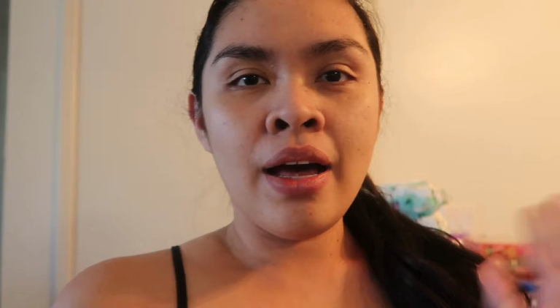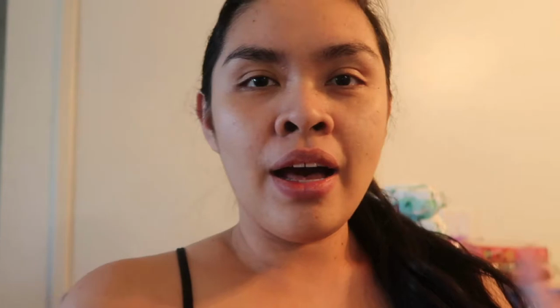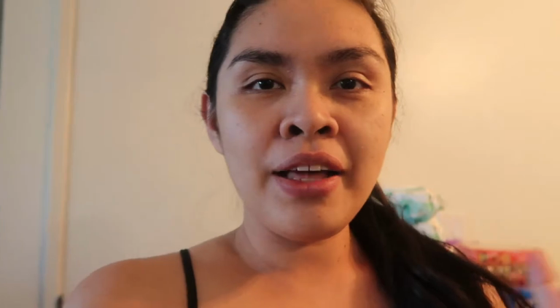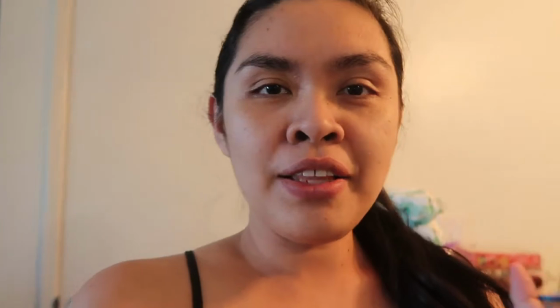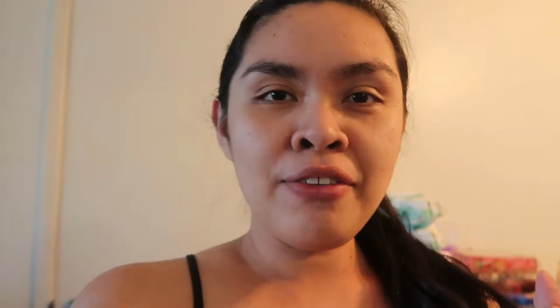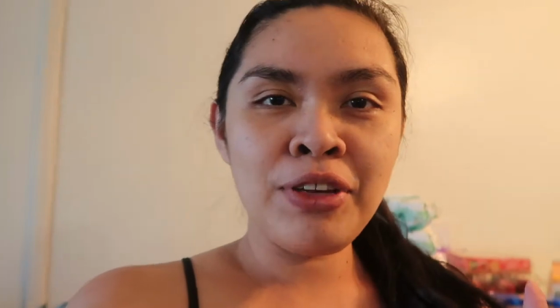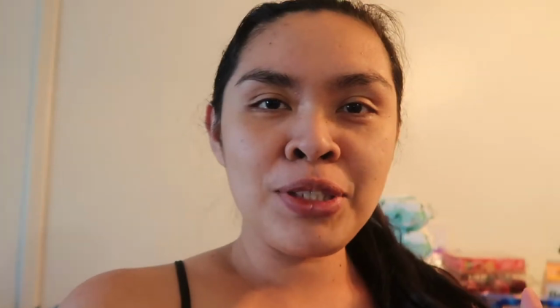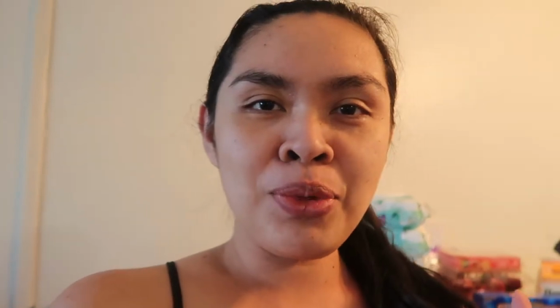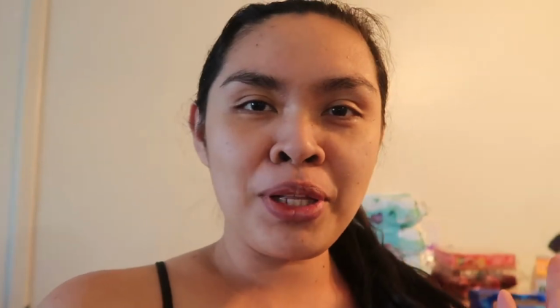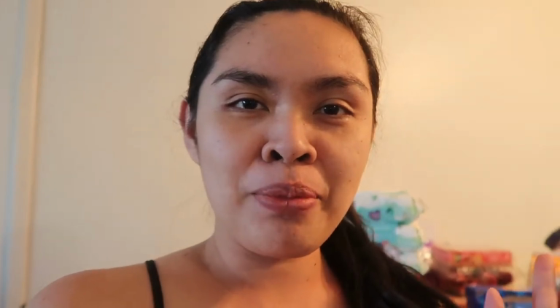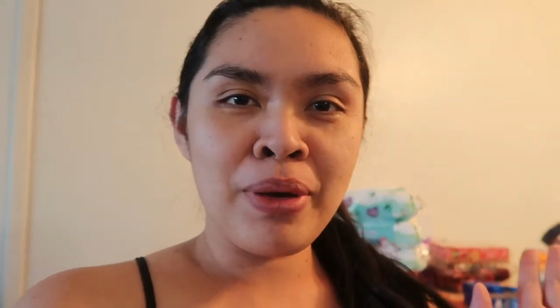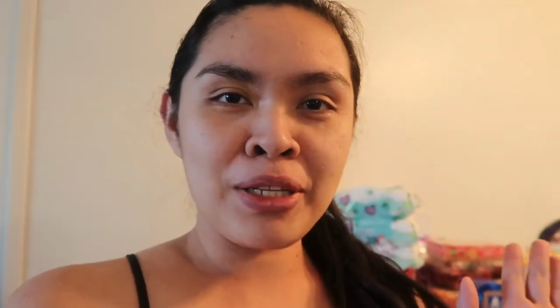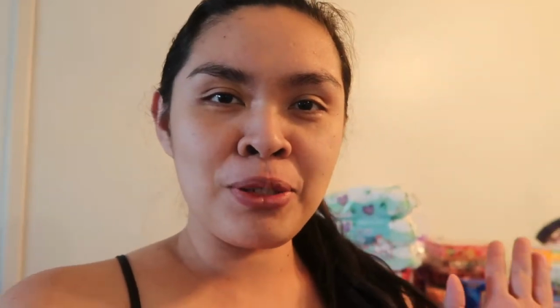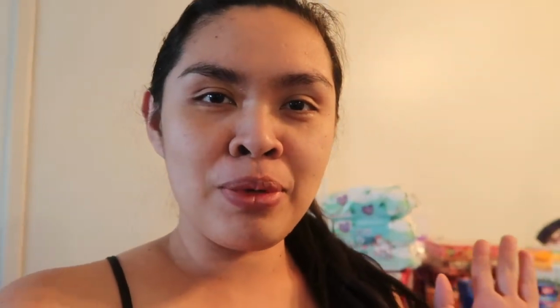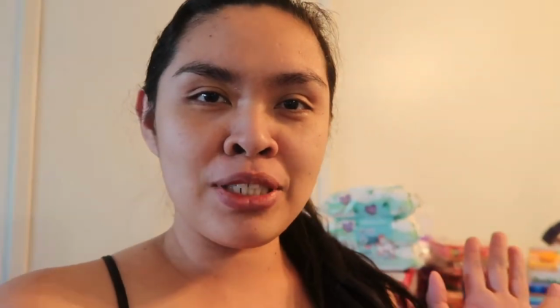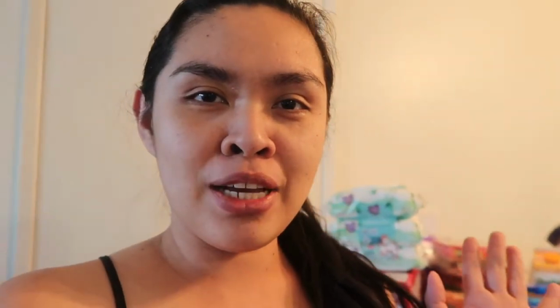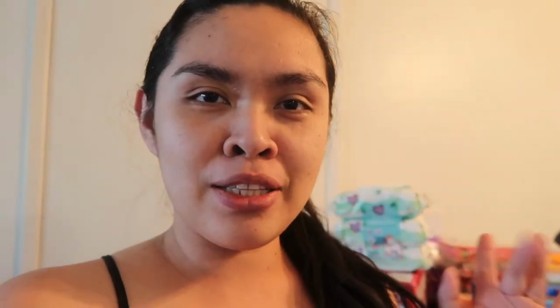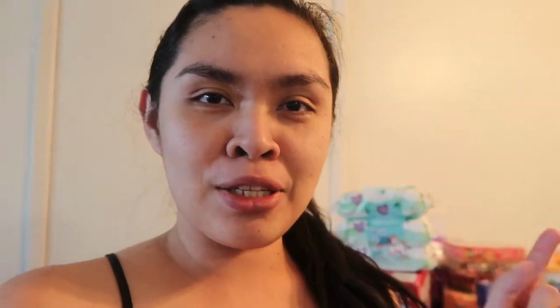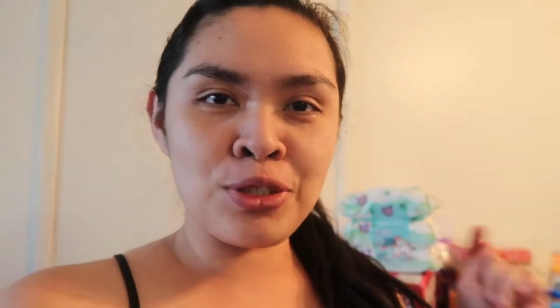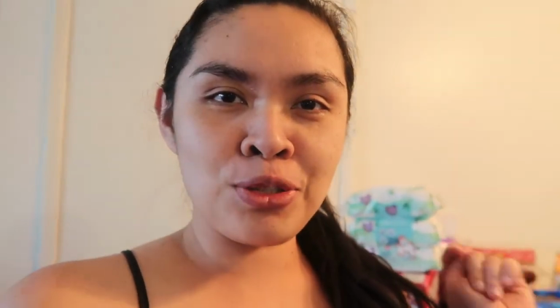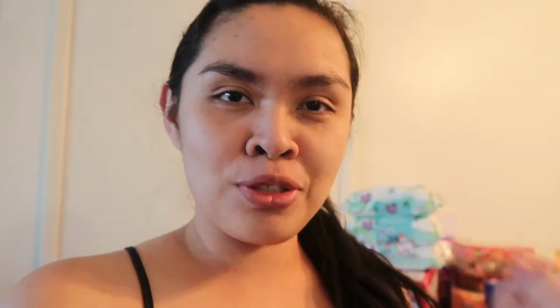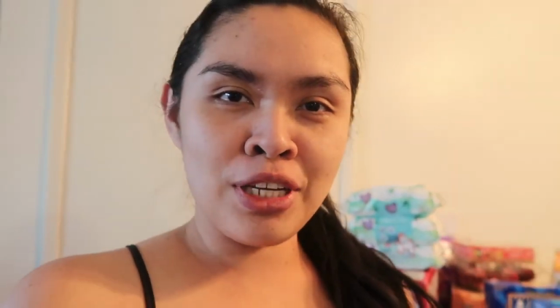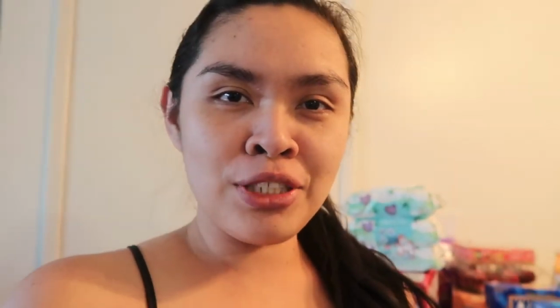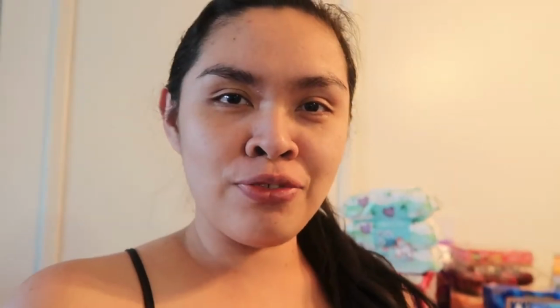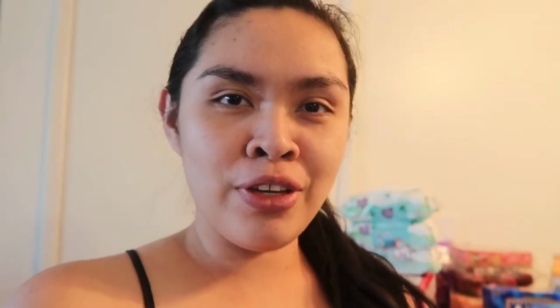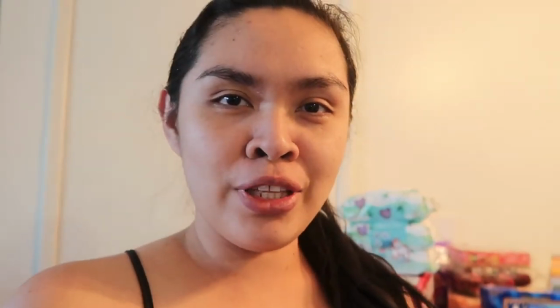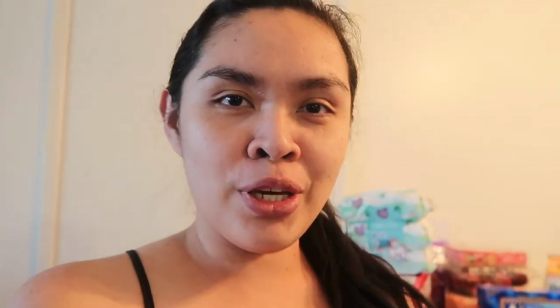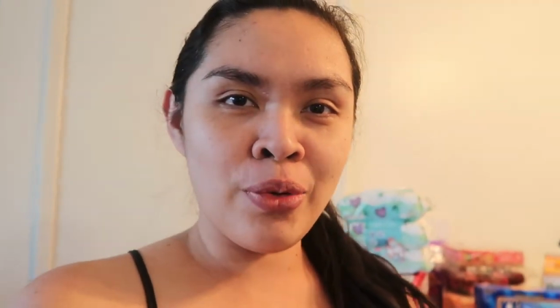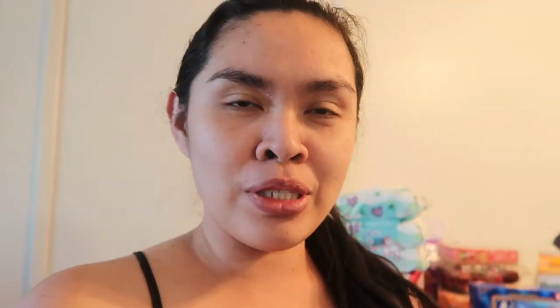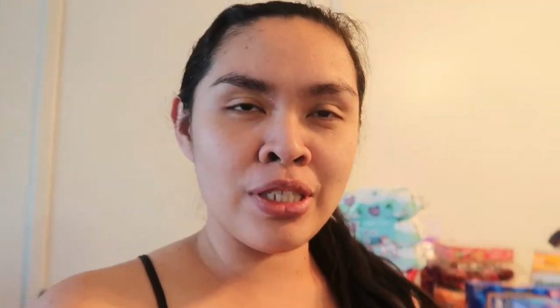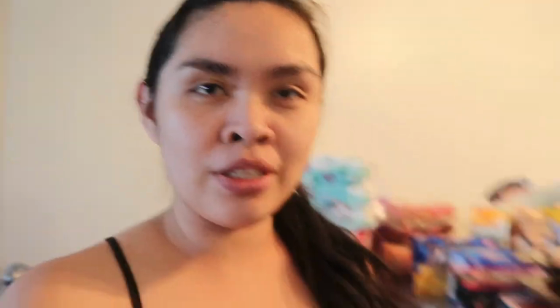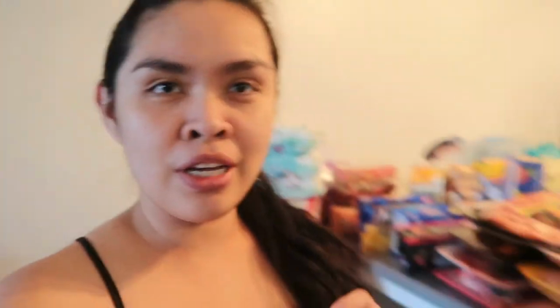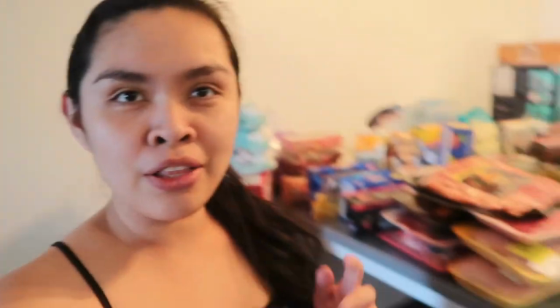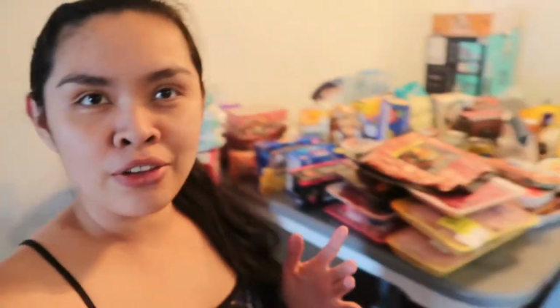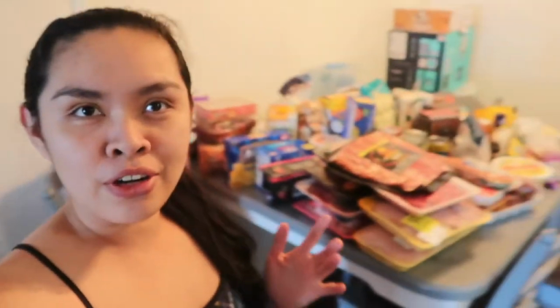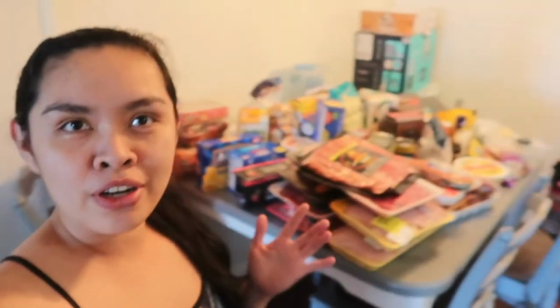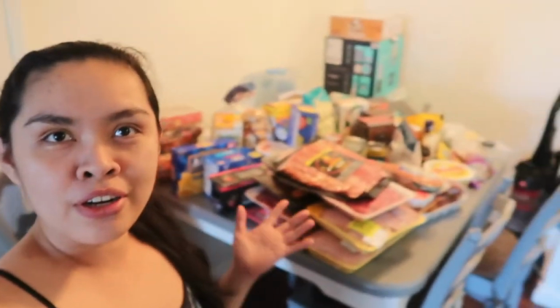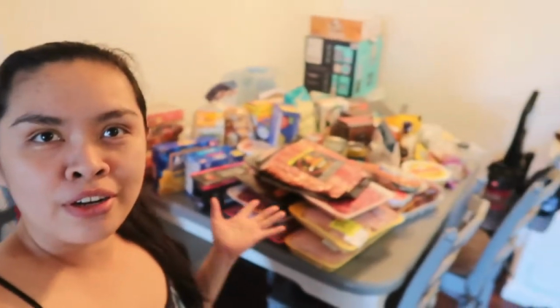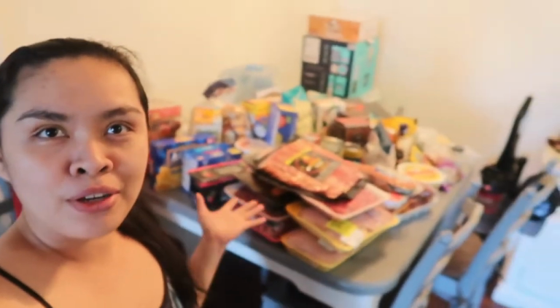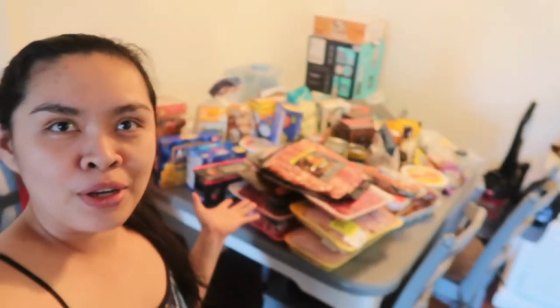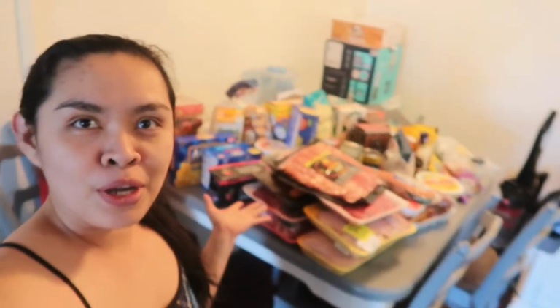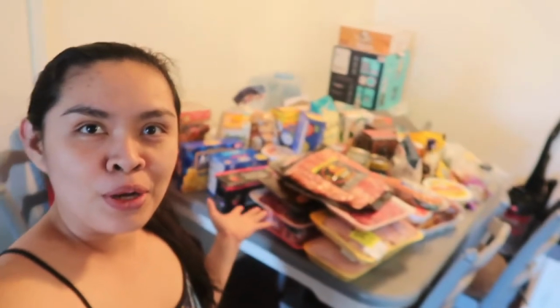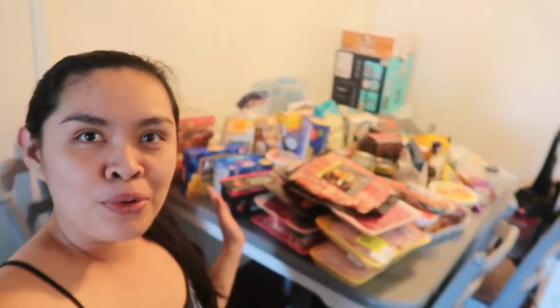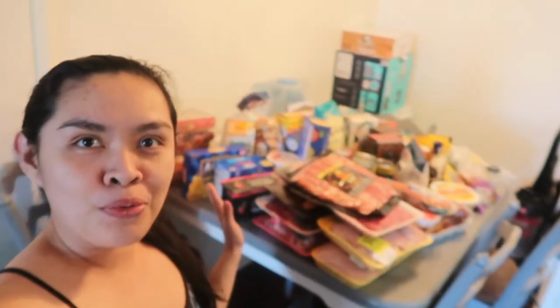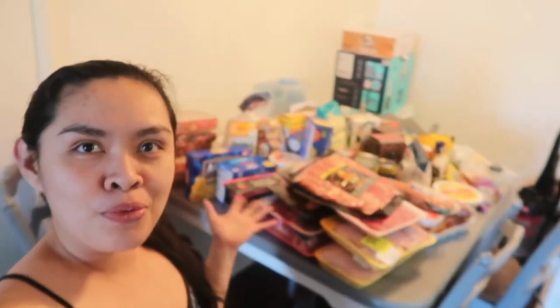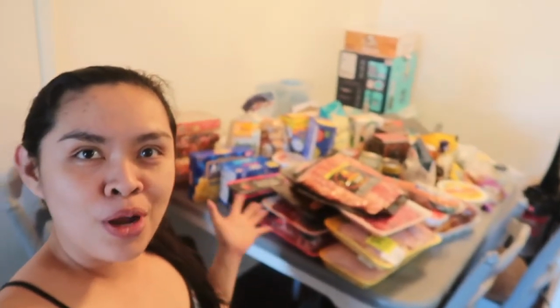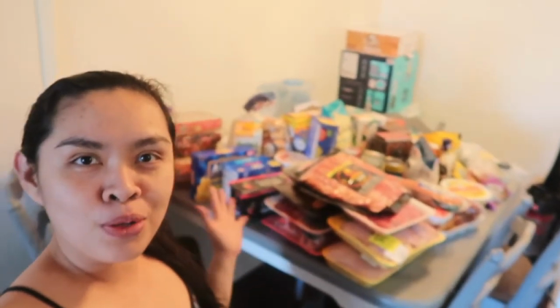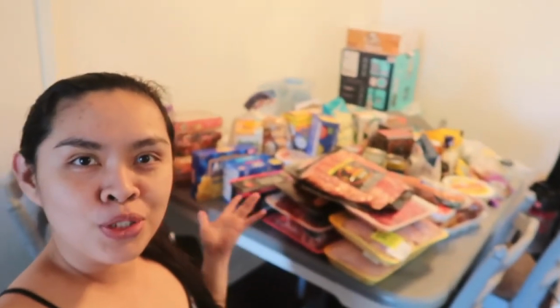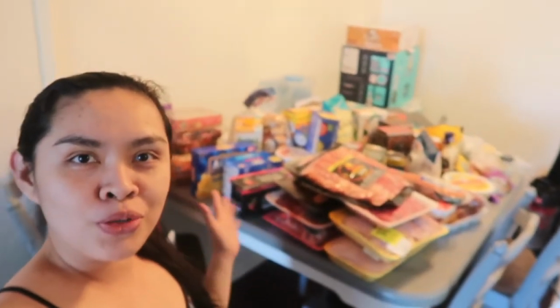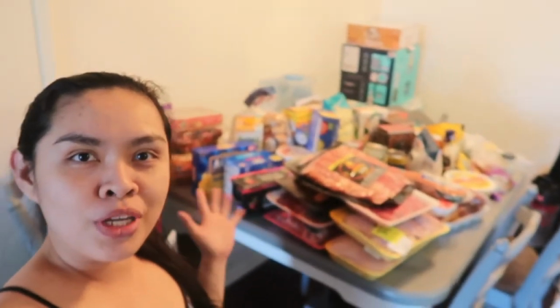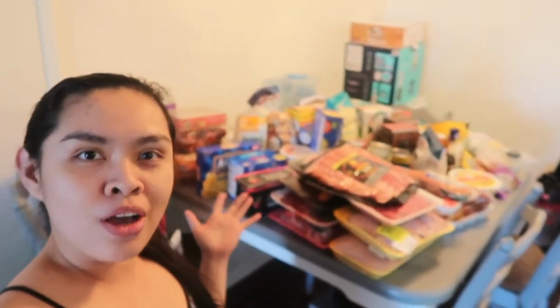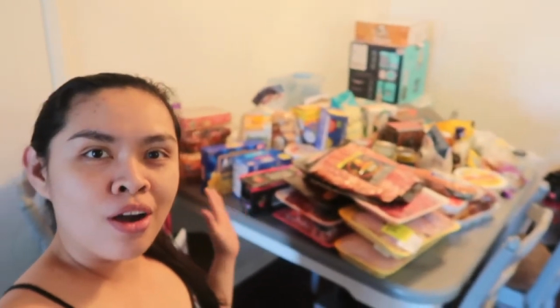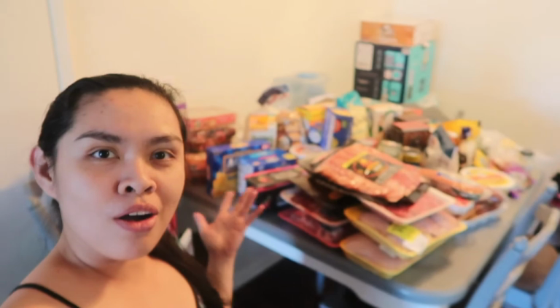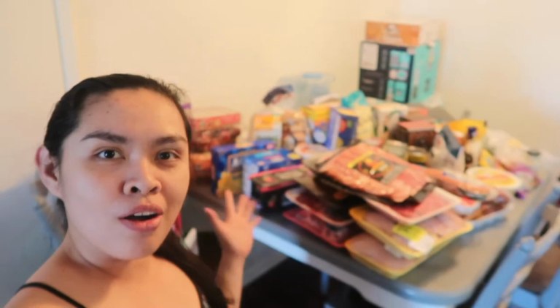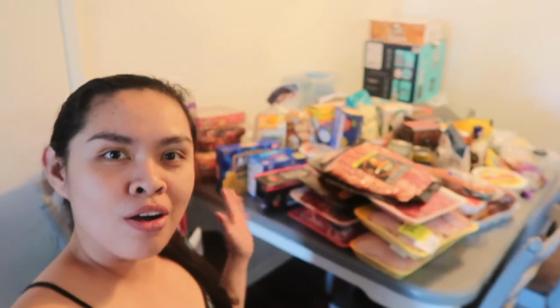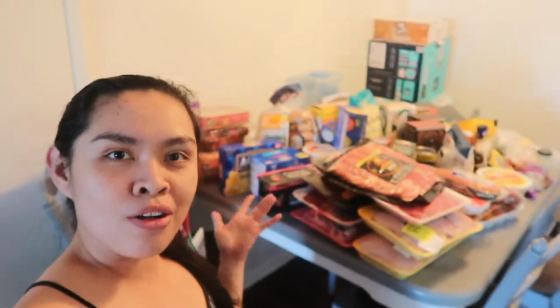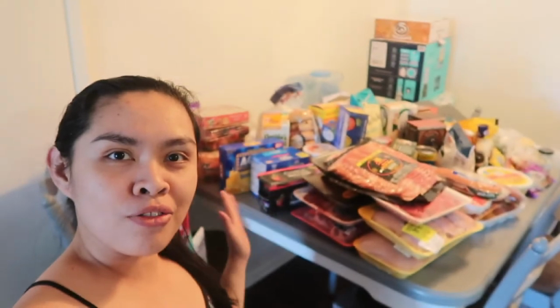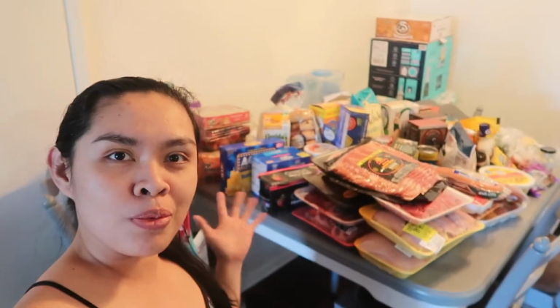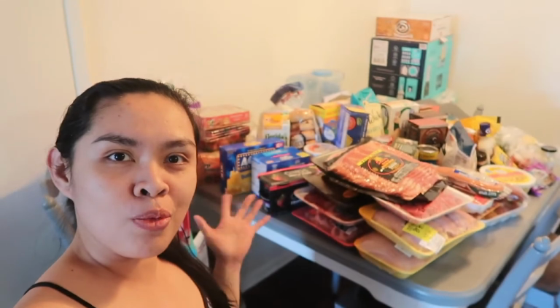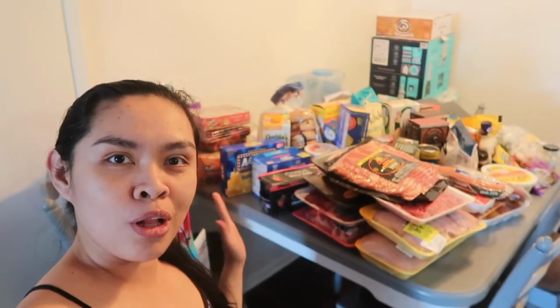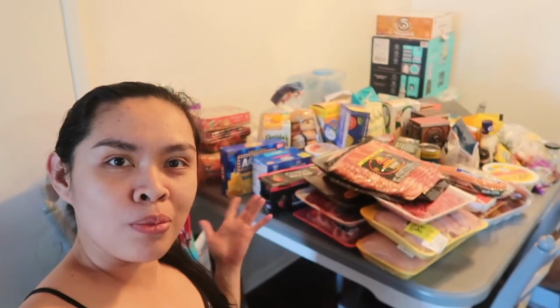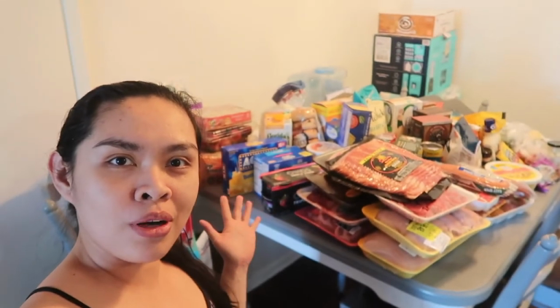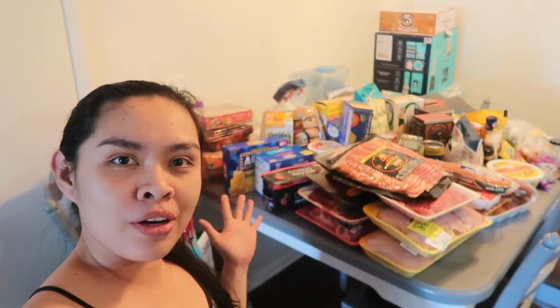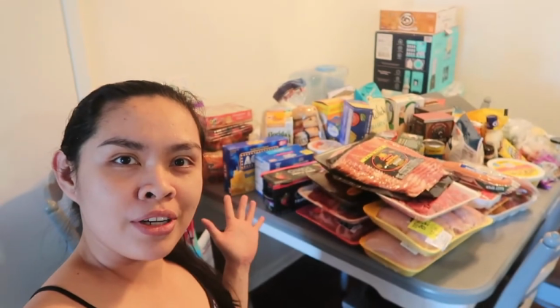Hi lovies, welcome back to my channel. Today's video is another grocery haul from Walmart.